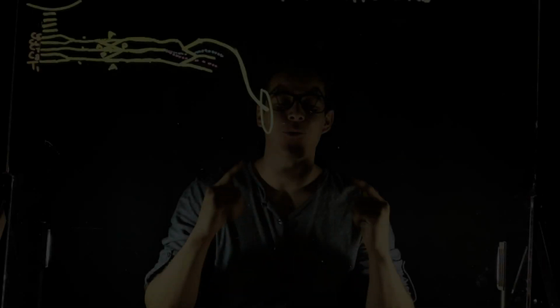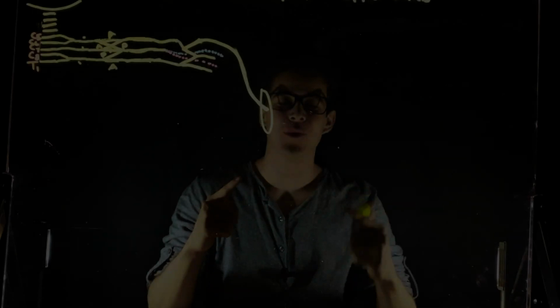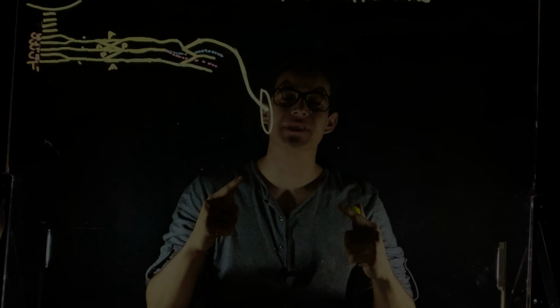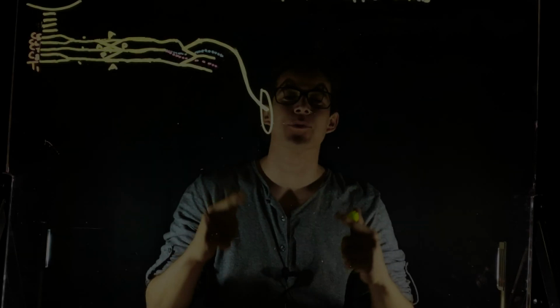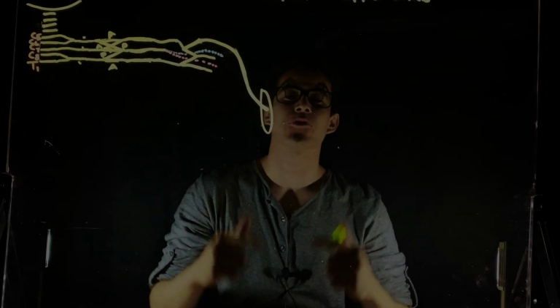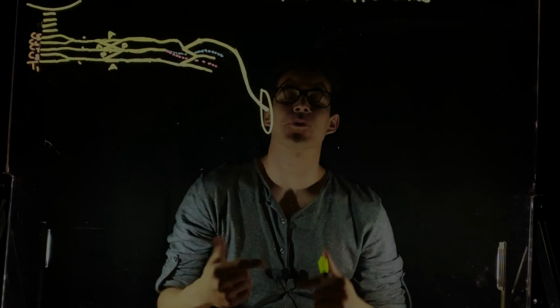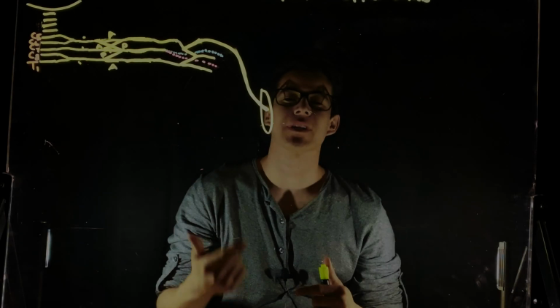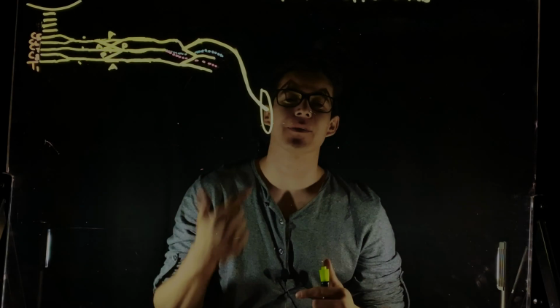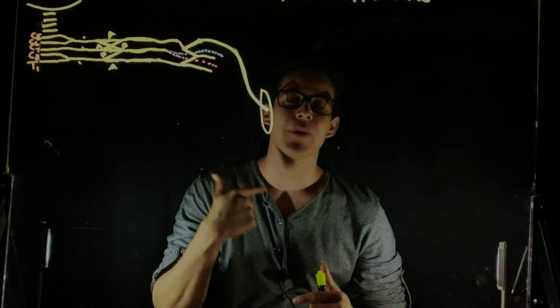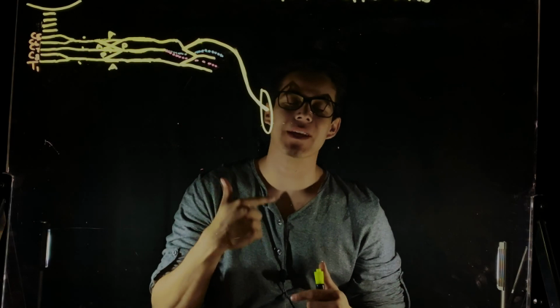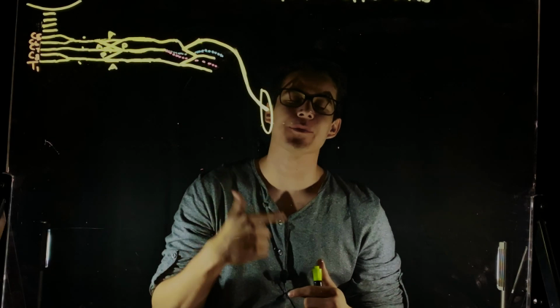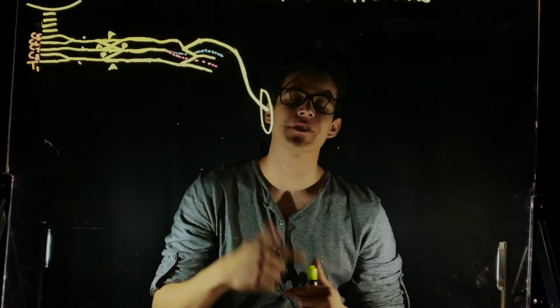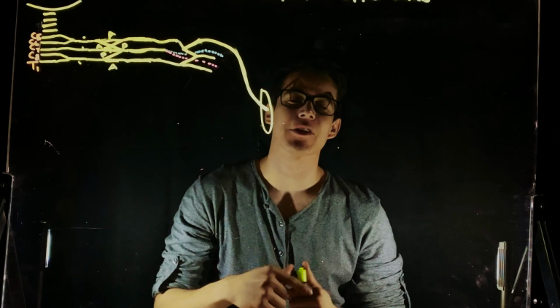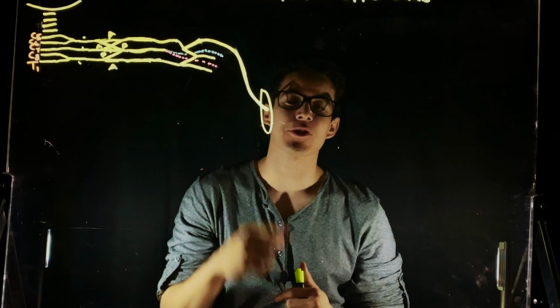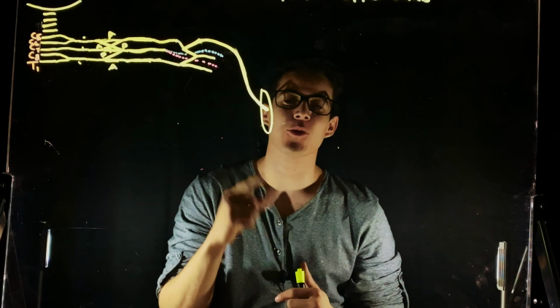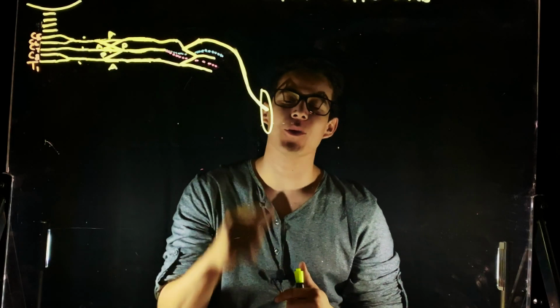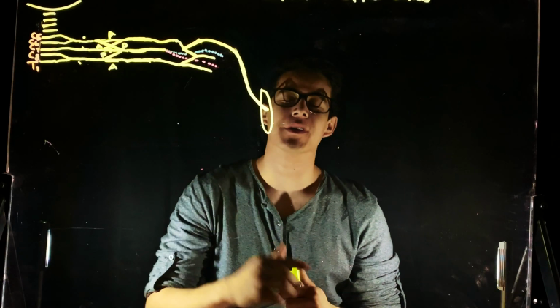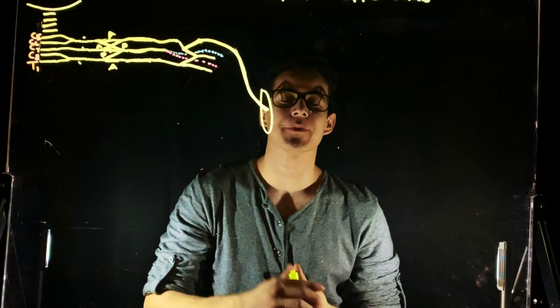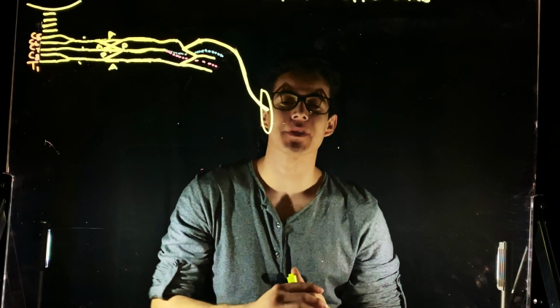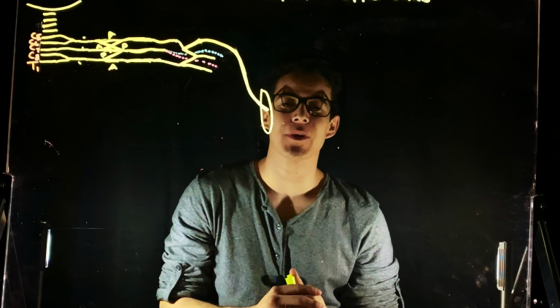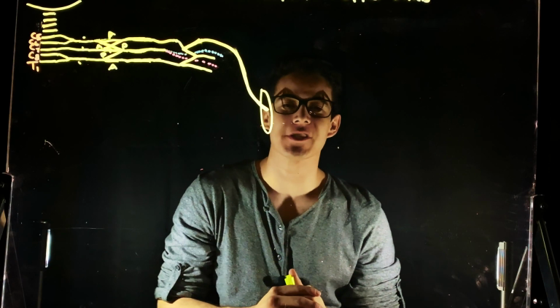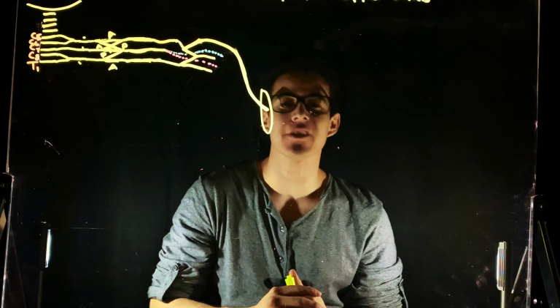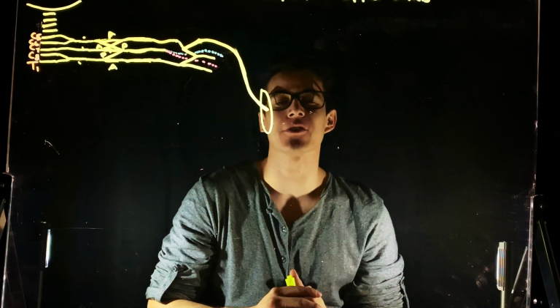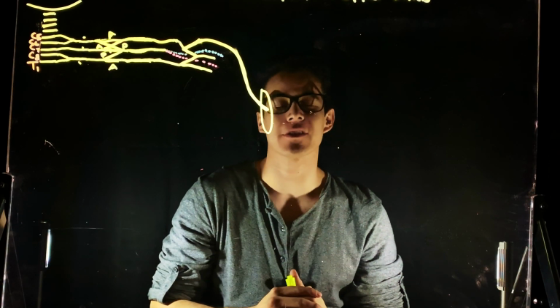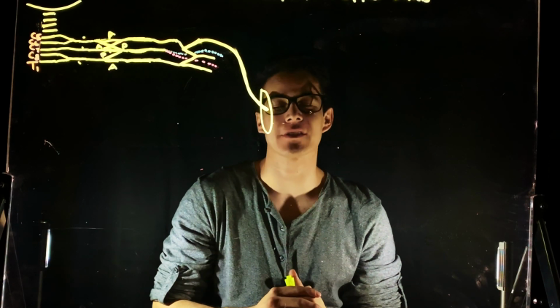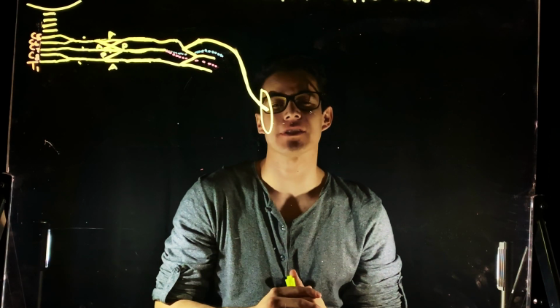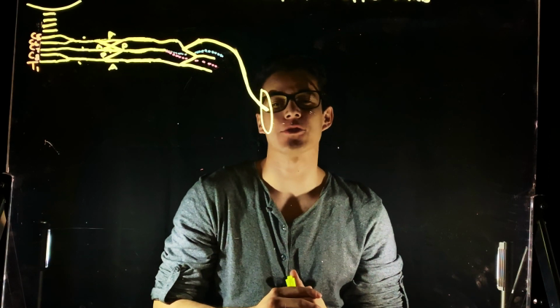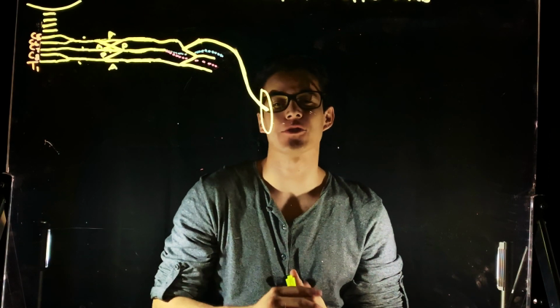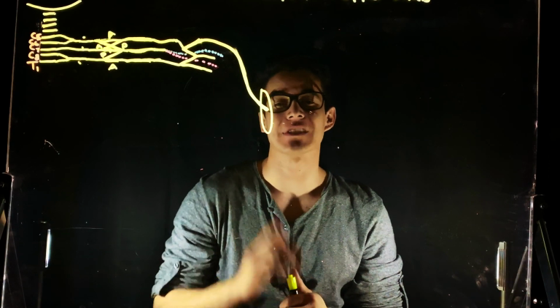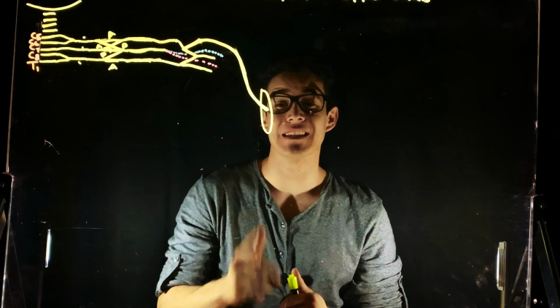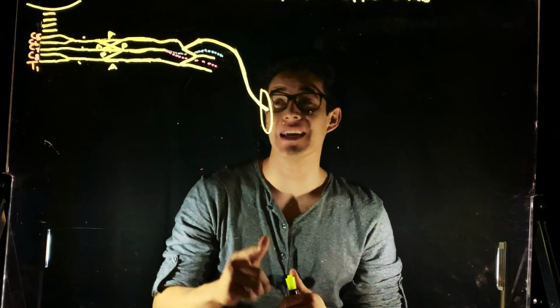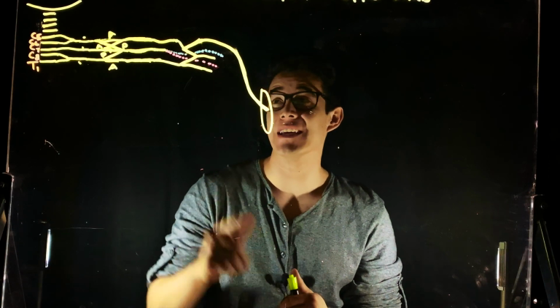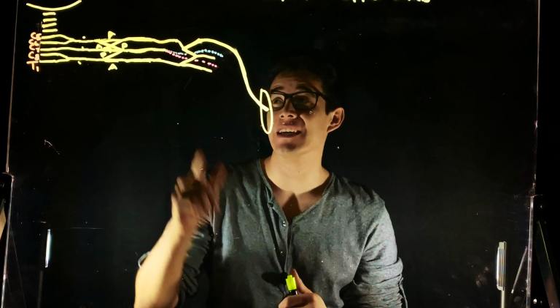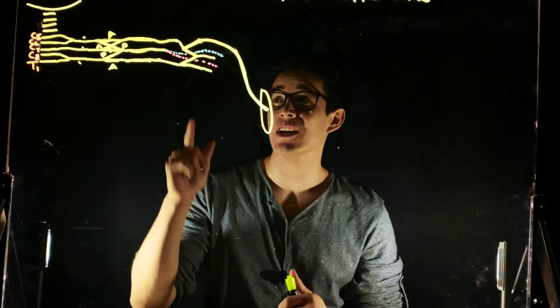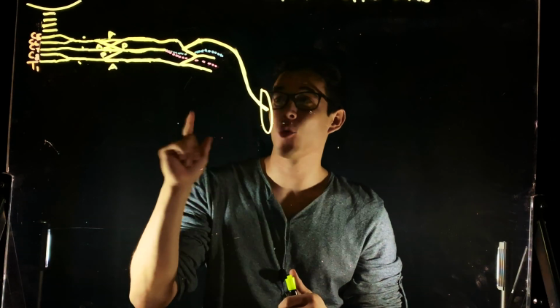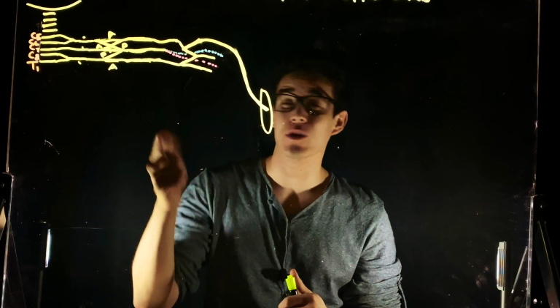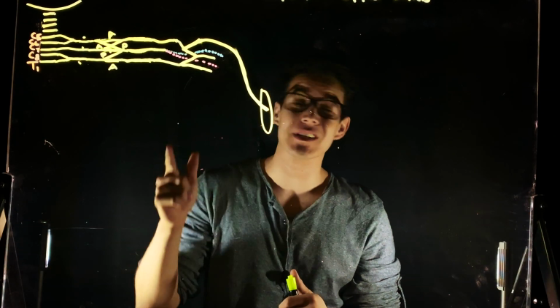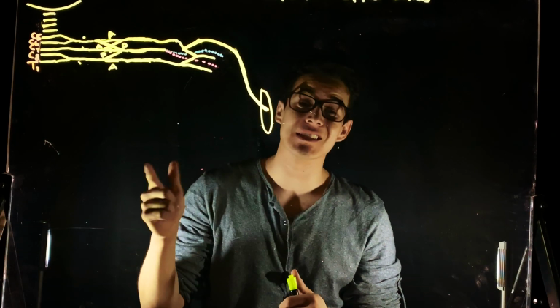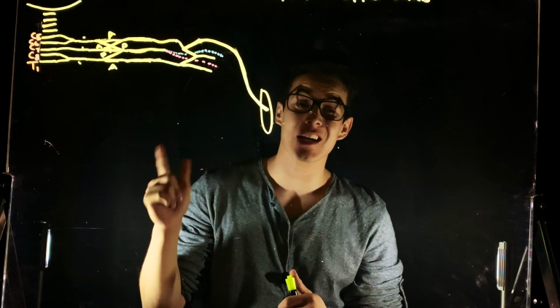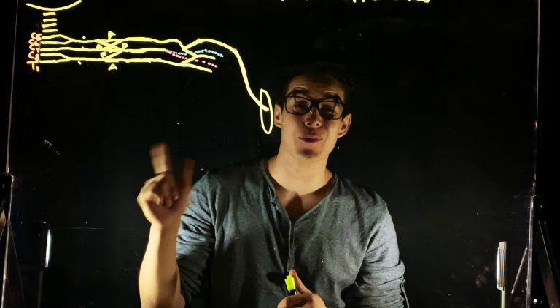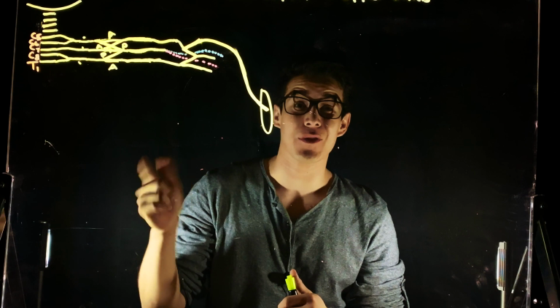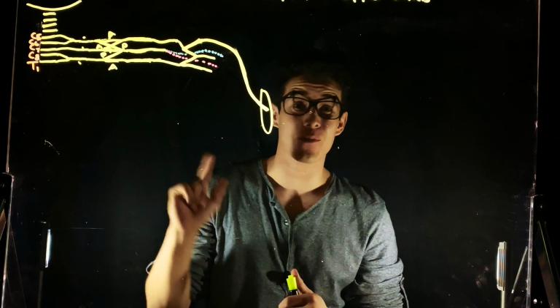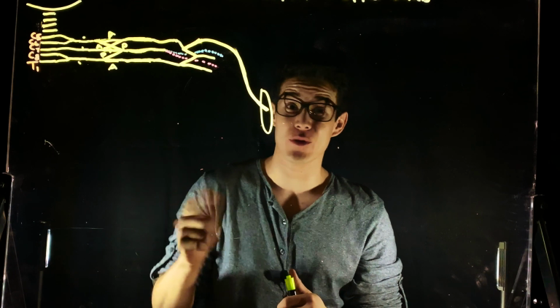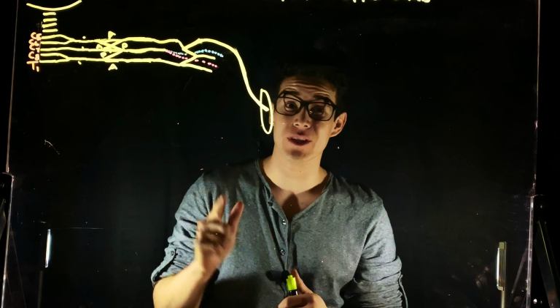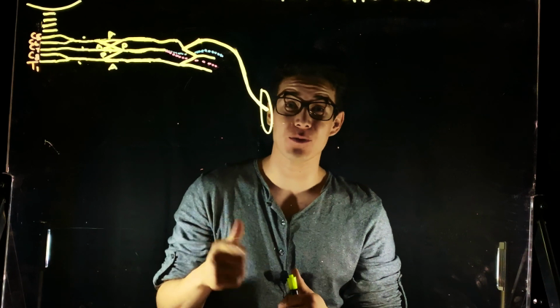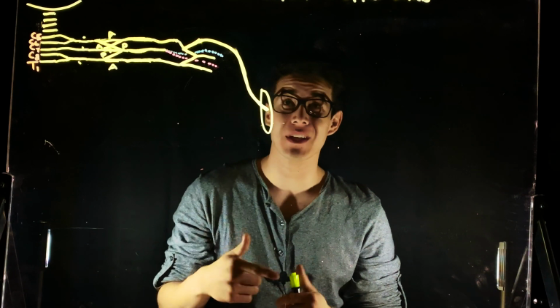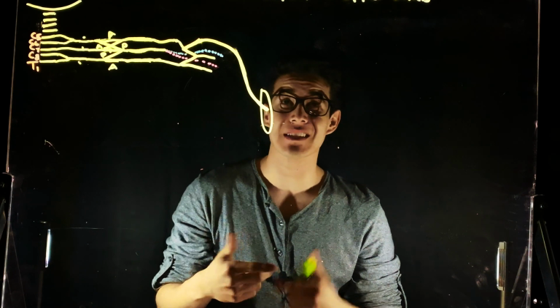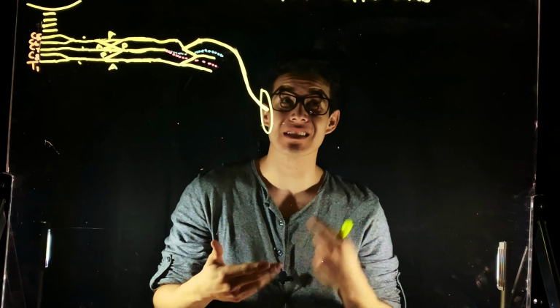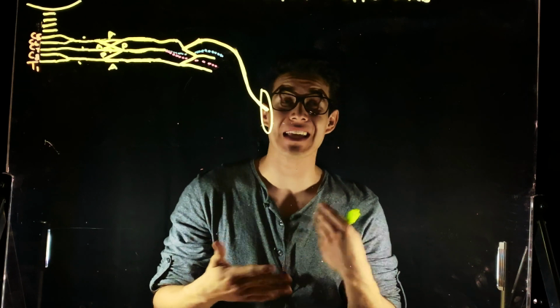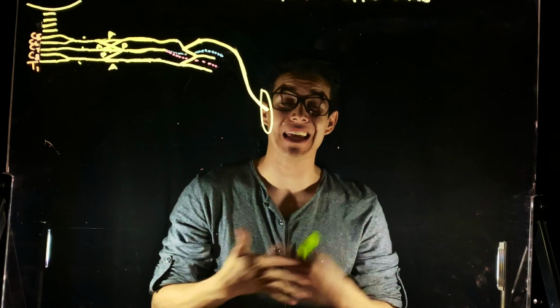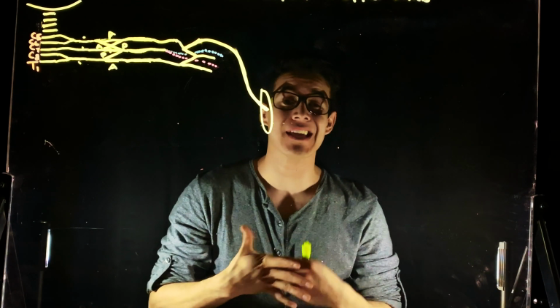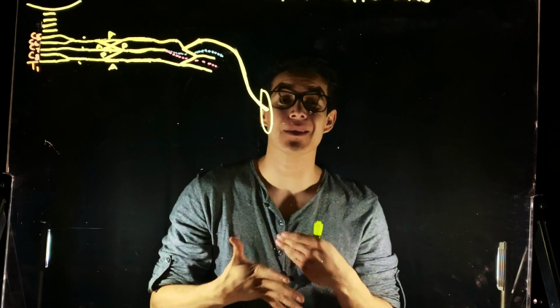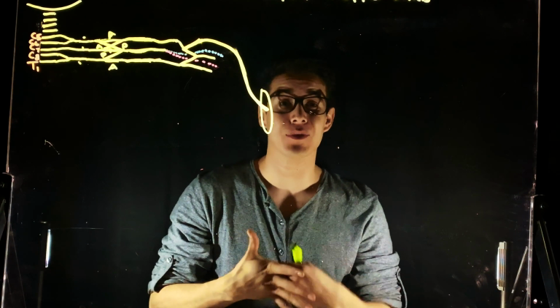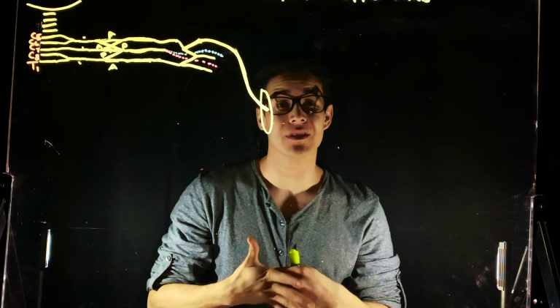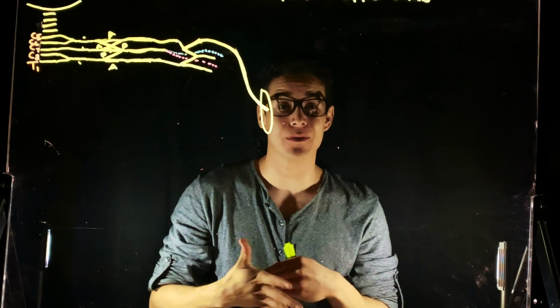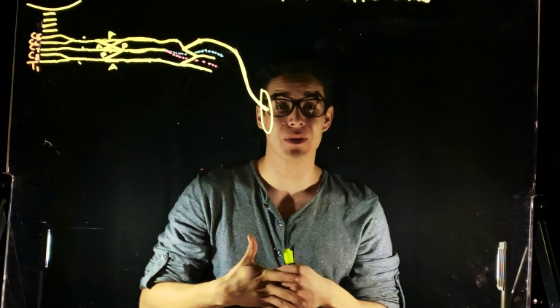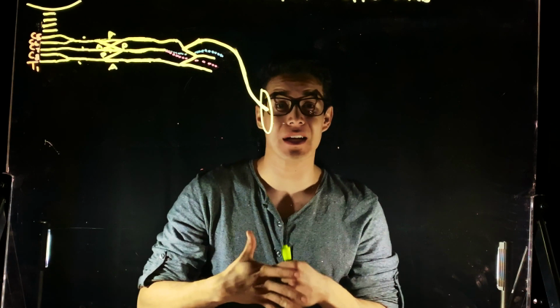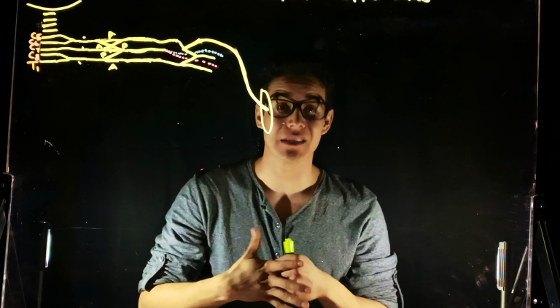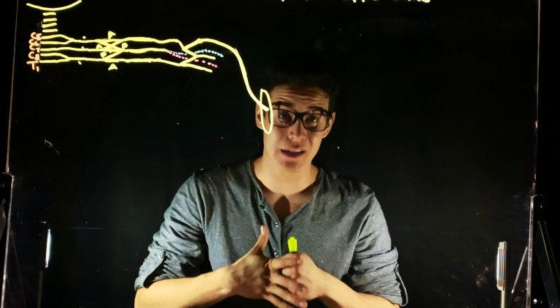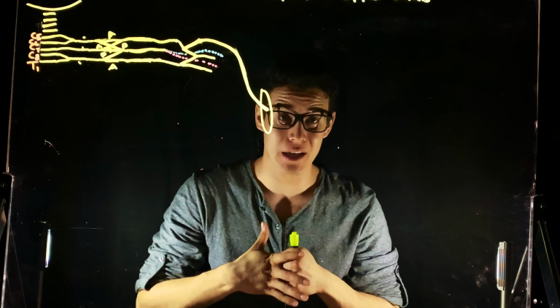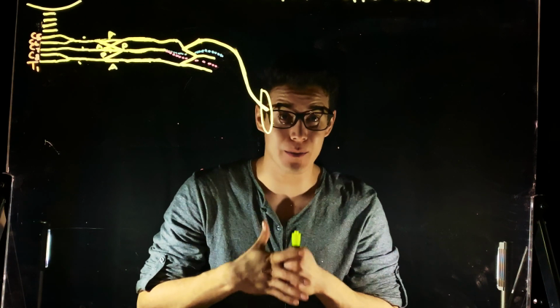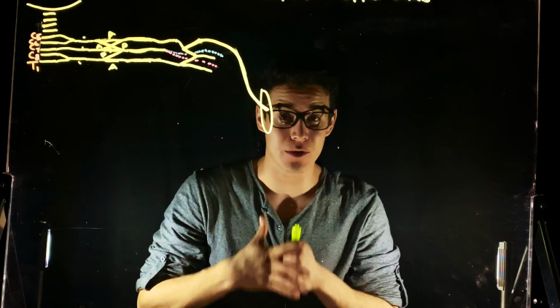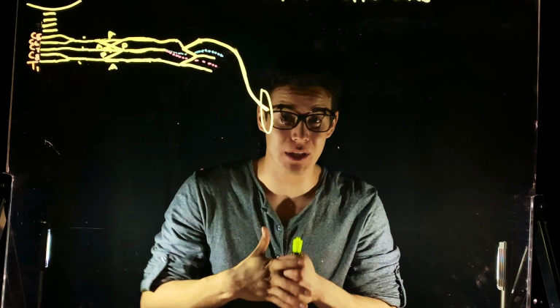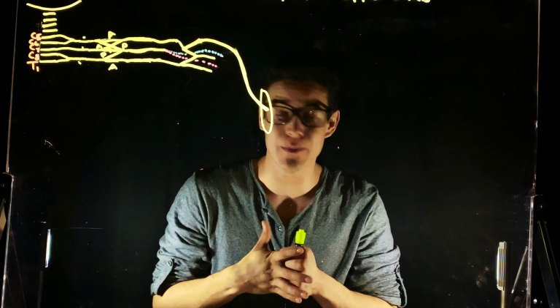What's up everybody, my name is Eric. Welcome to my channel Eric the Tutor. Today we're going to talk about the brachial plexus and the blood supply to the upper limb.